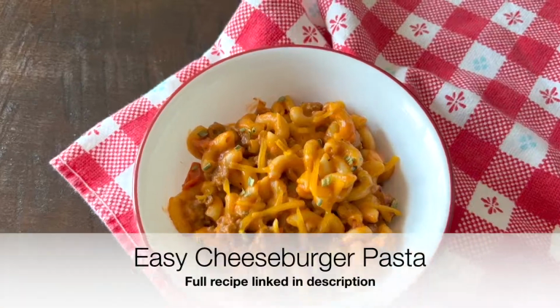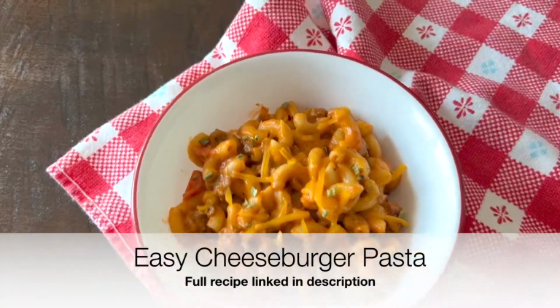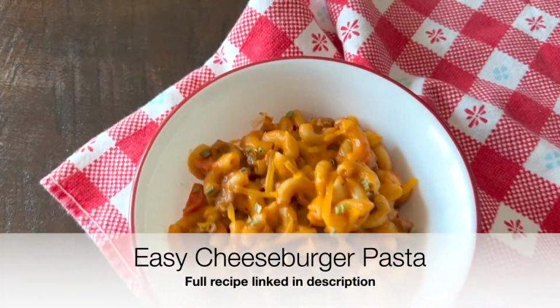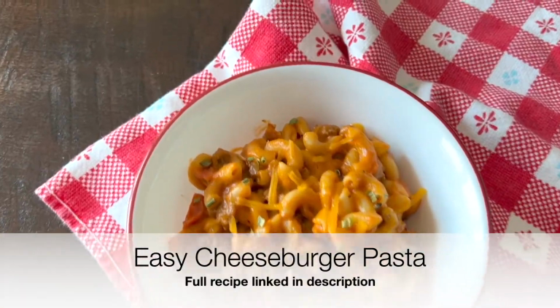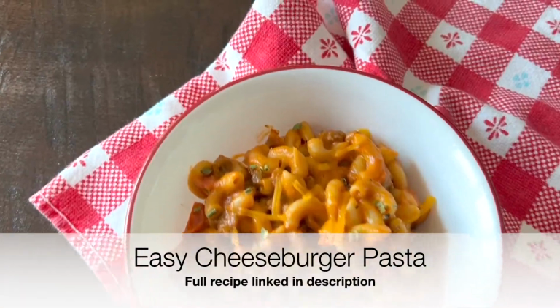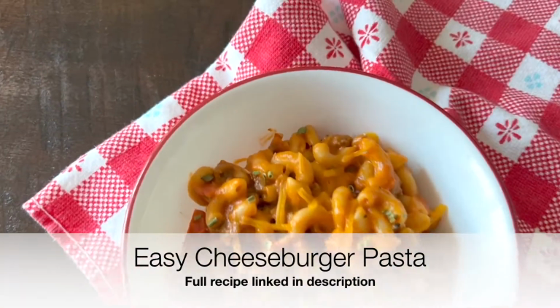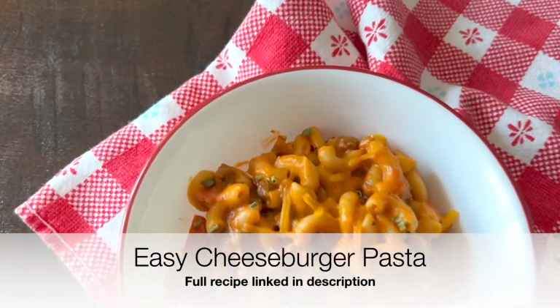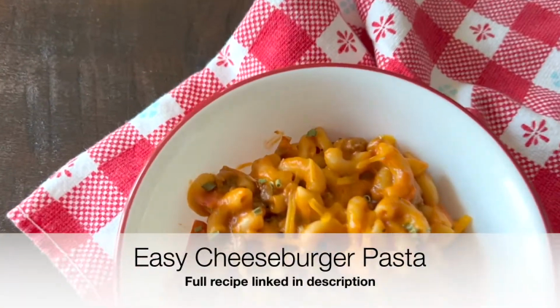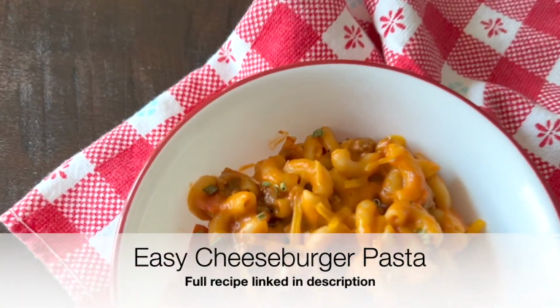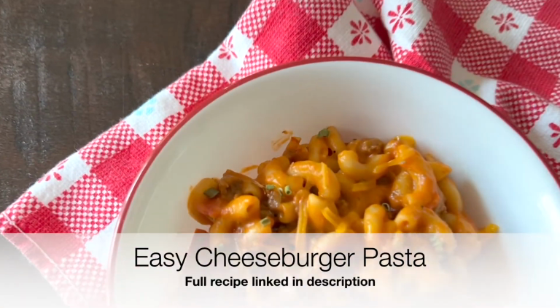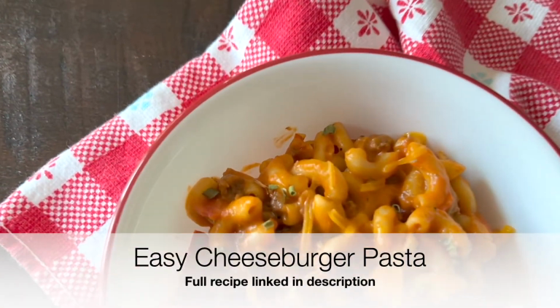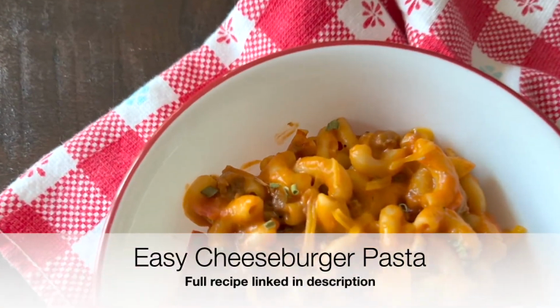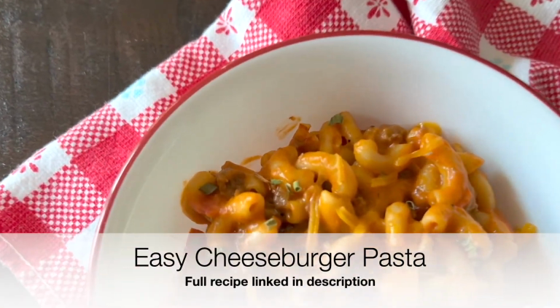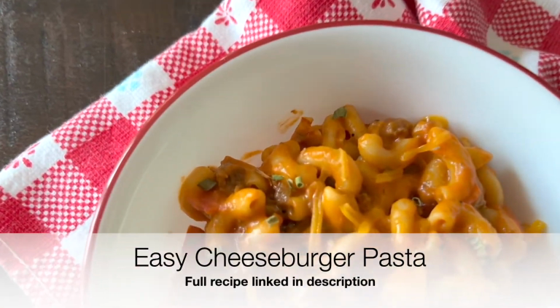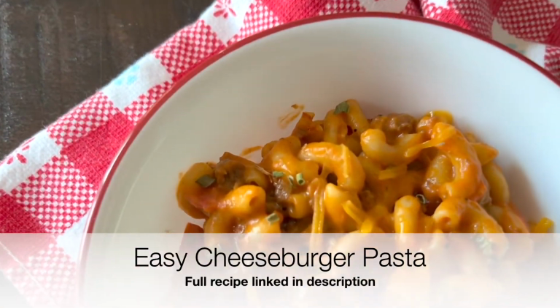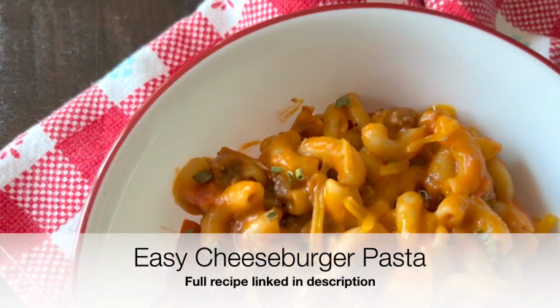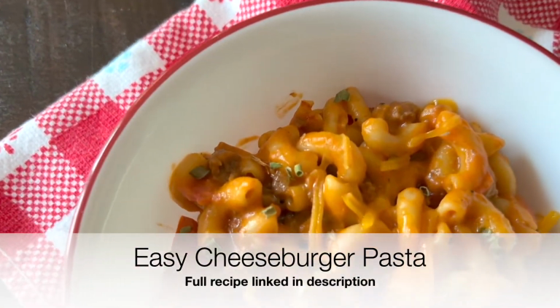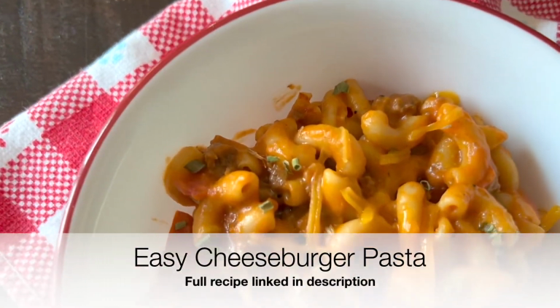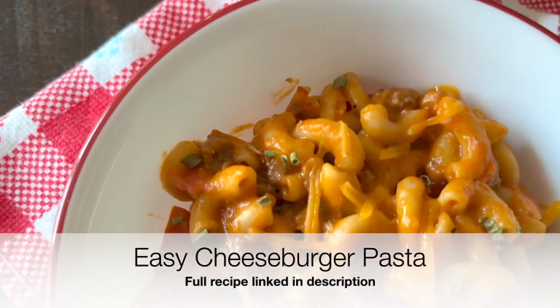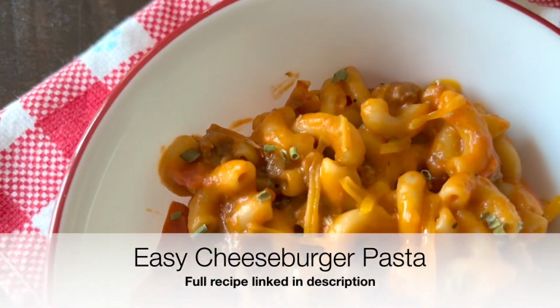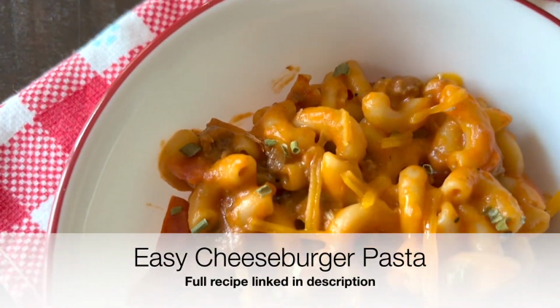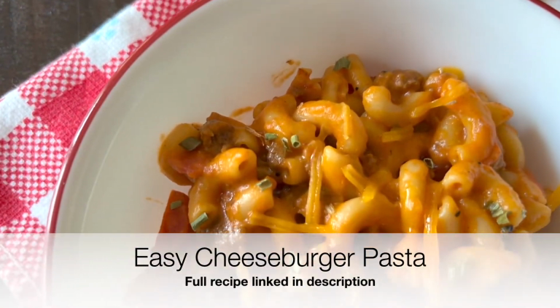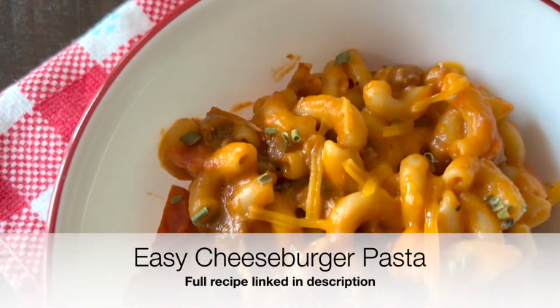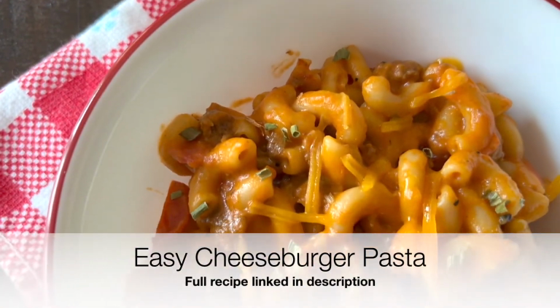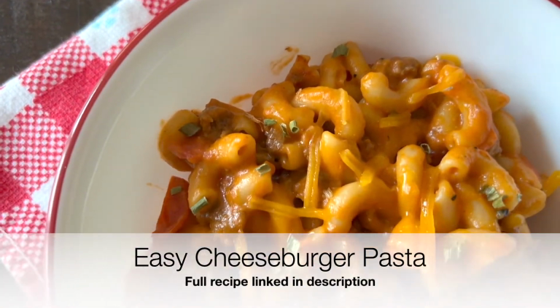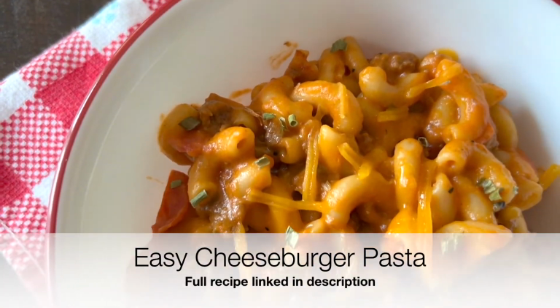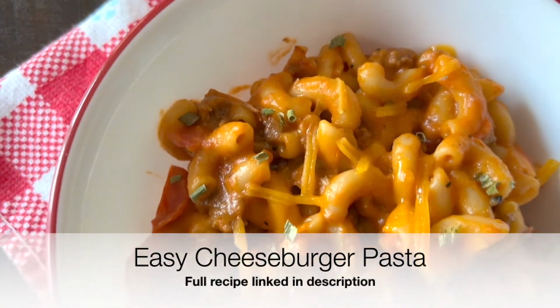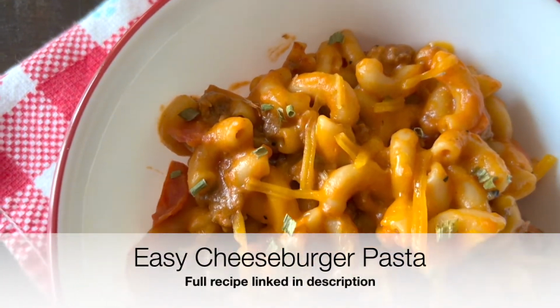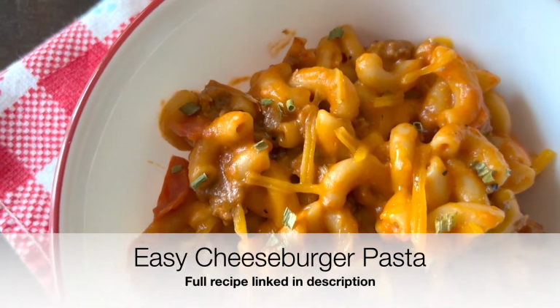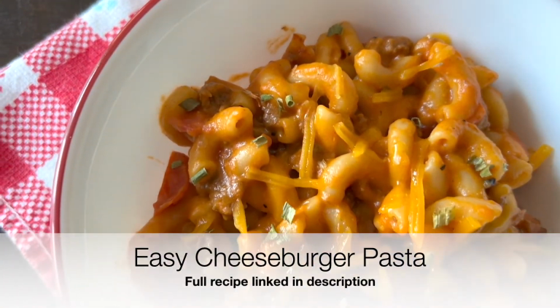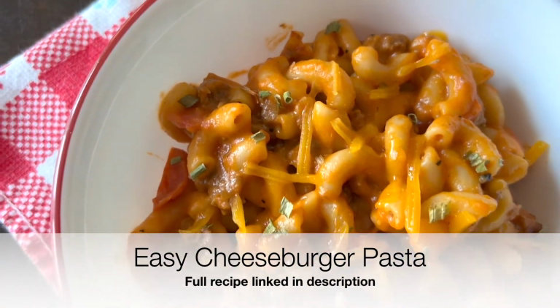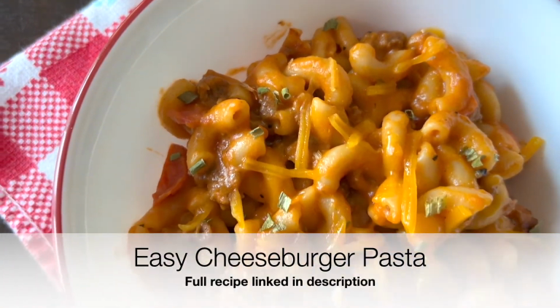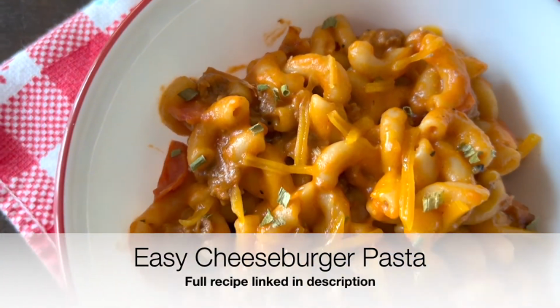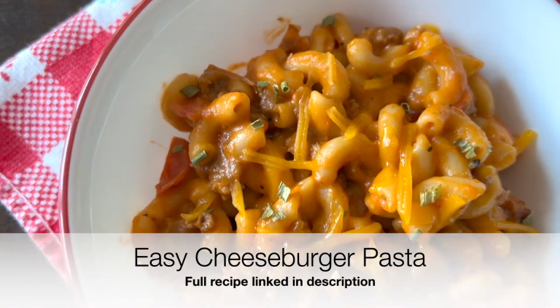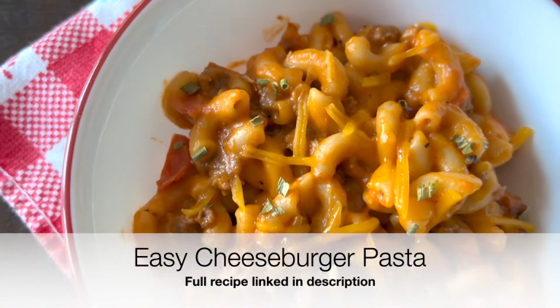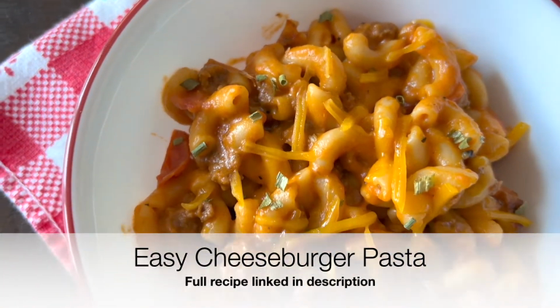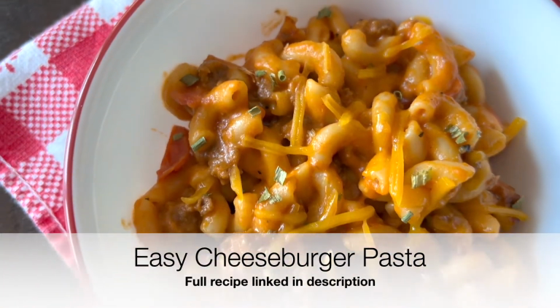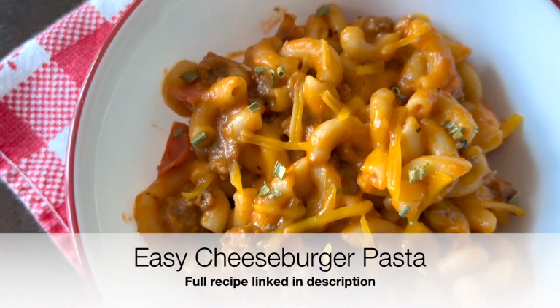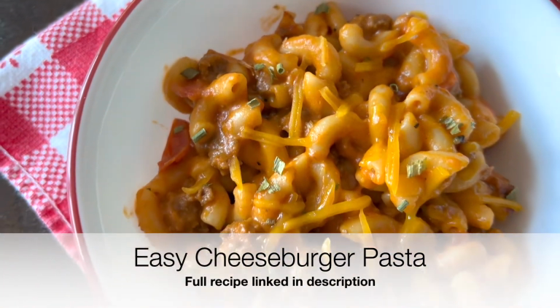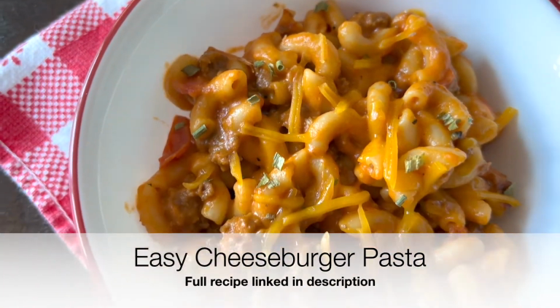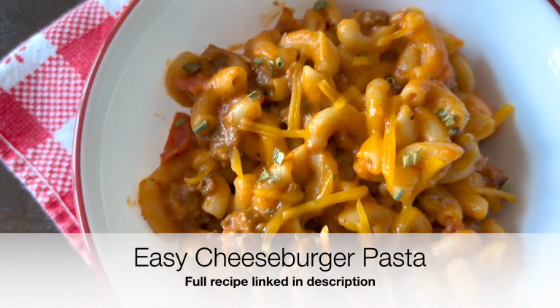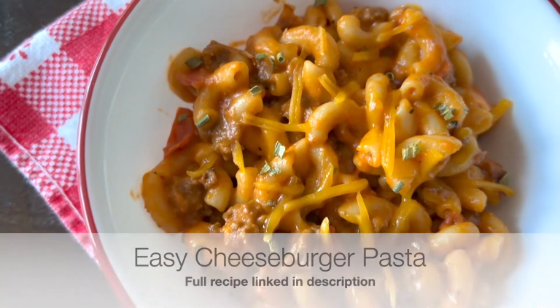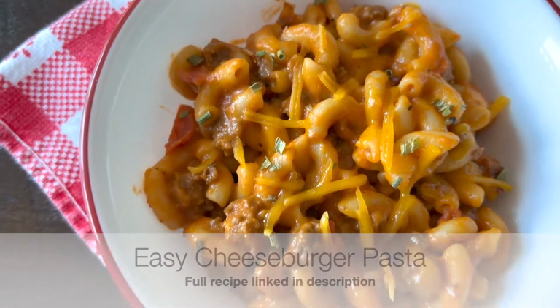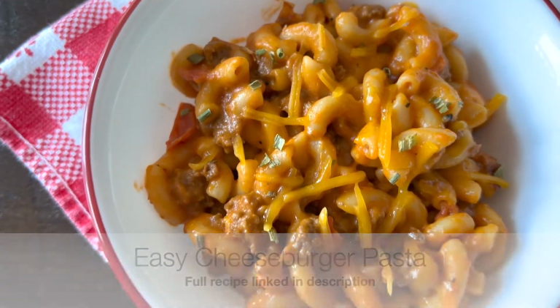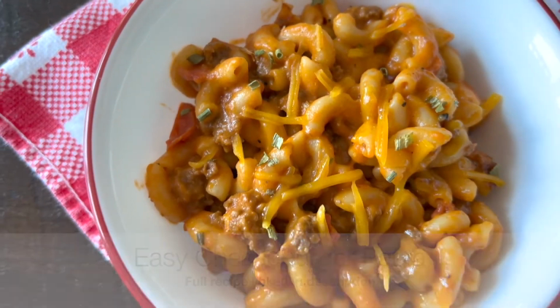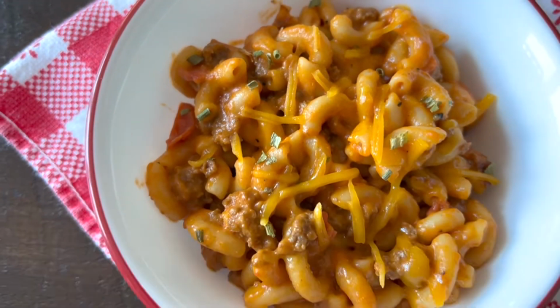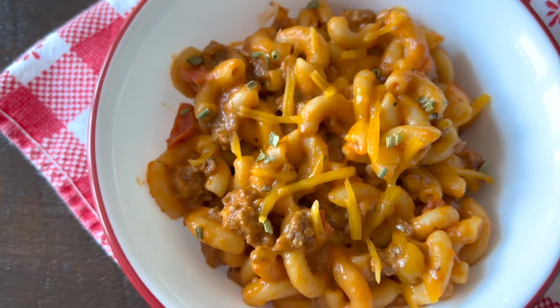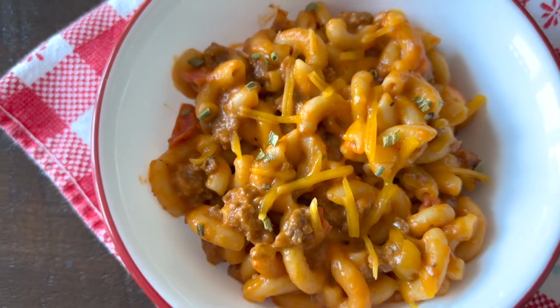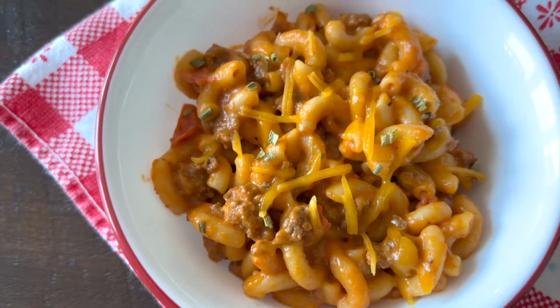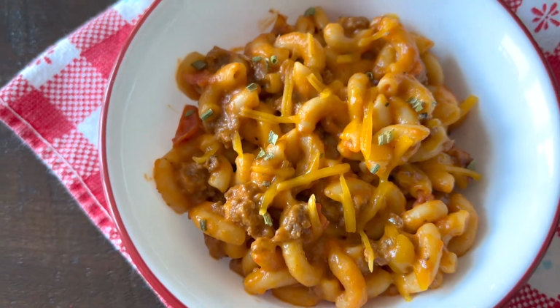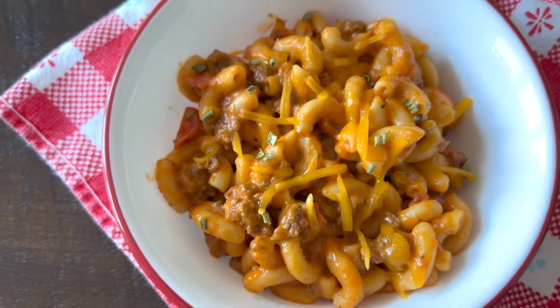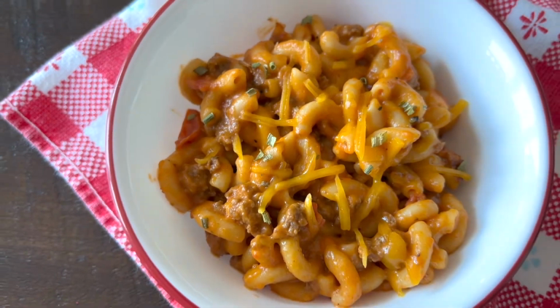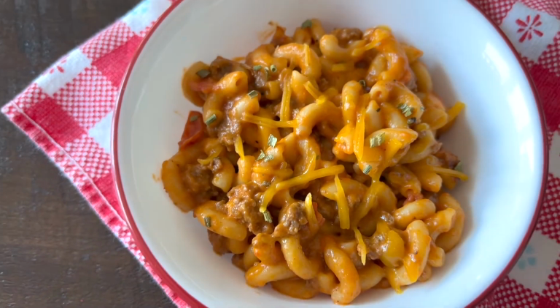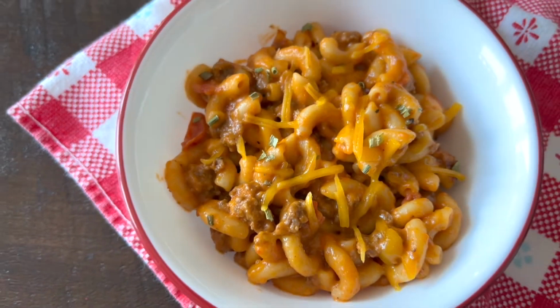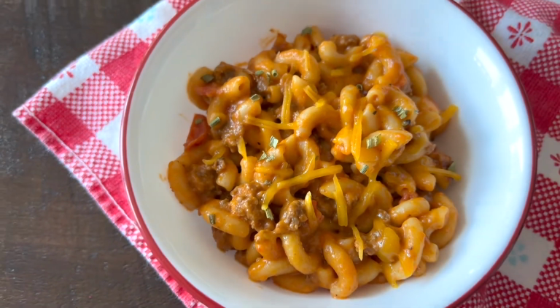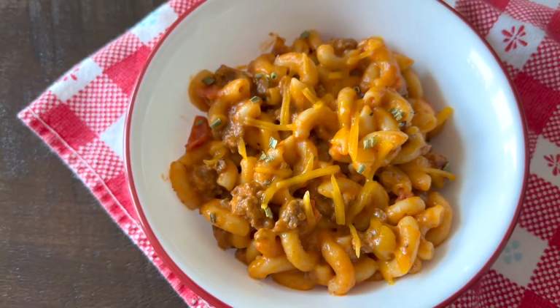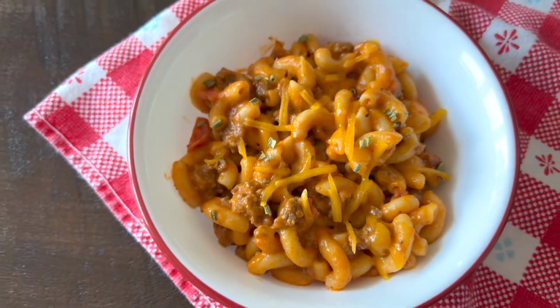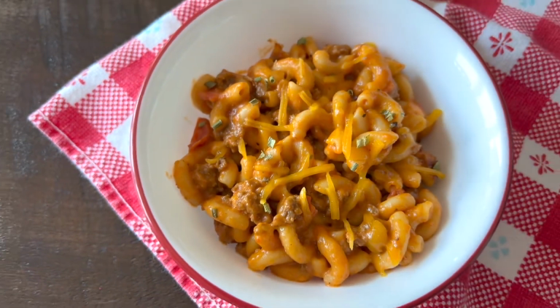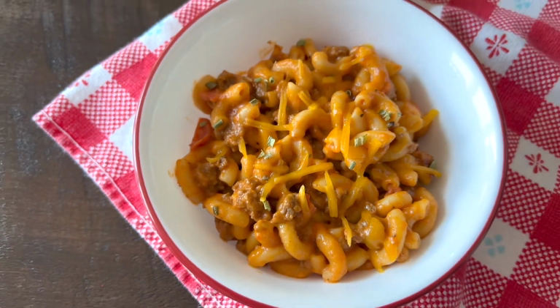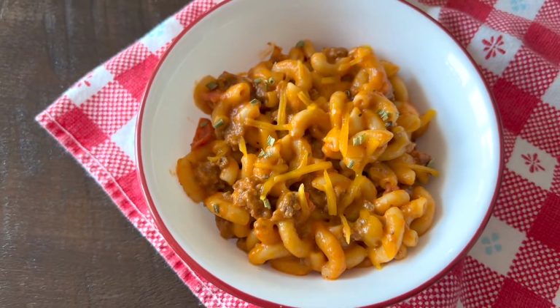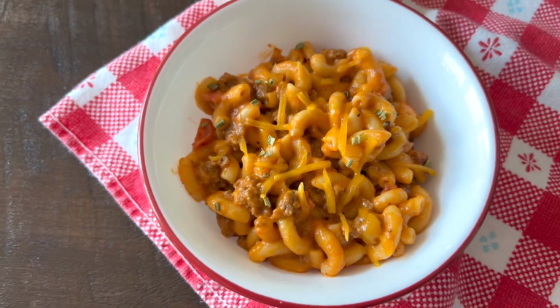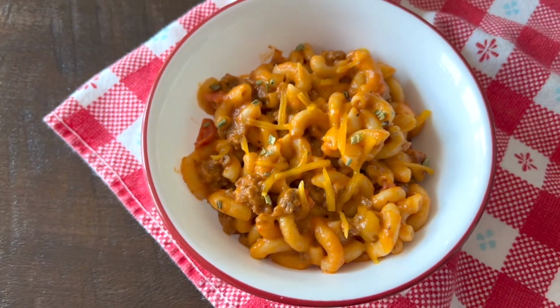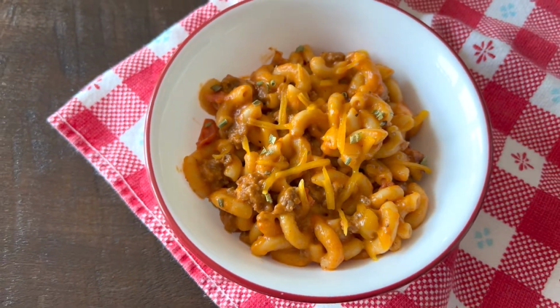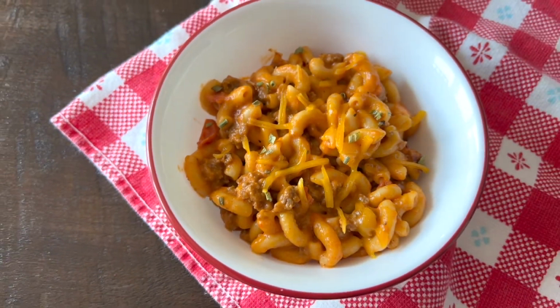Today we're making my easy, homemade, one-pot cheeseburger pasta, which is meaty, cheesy, and delicious.